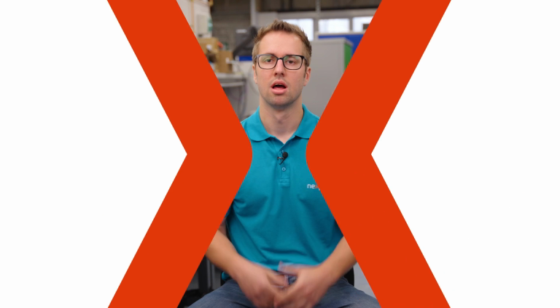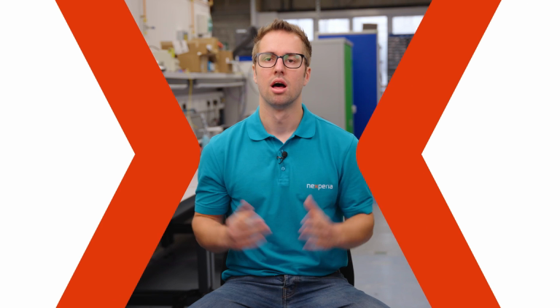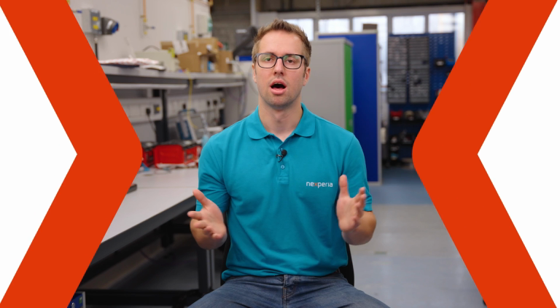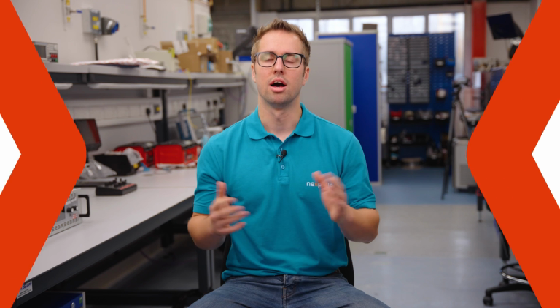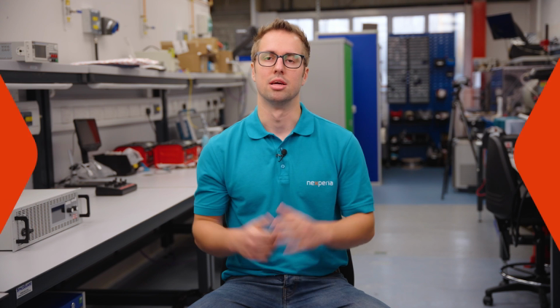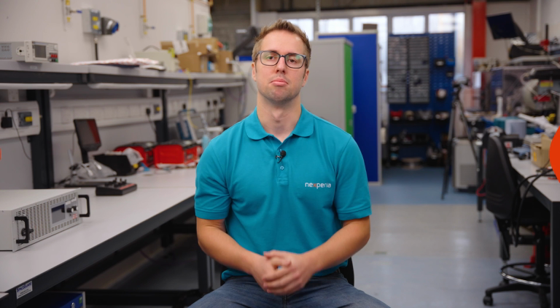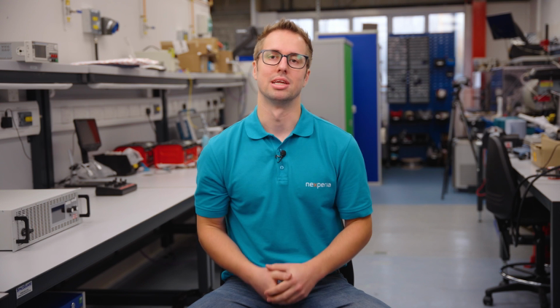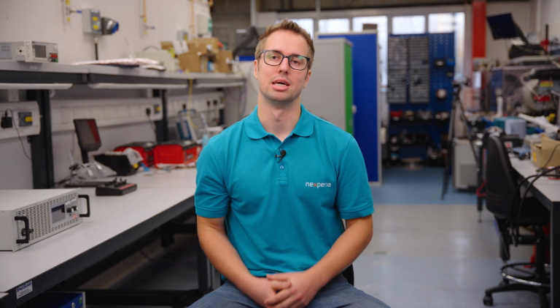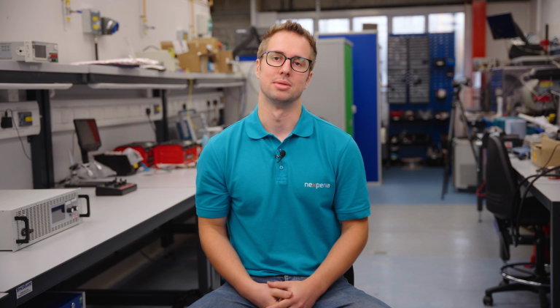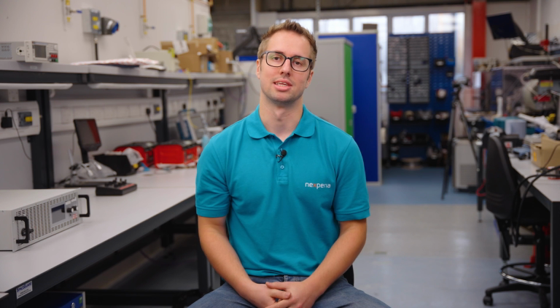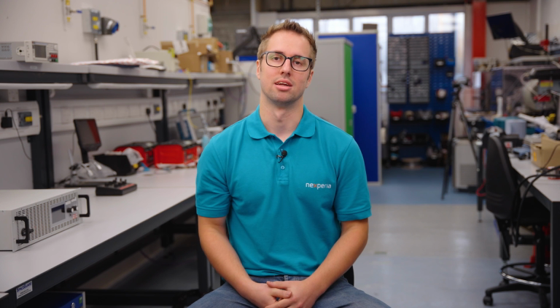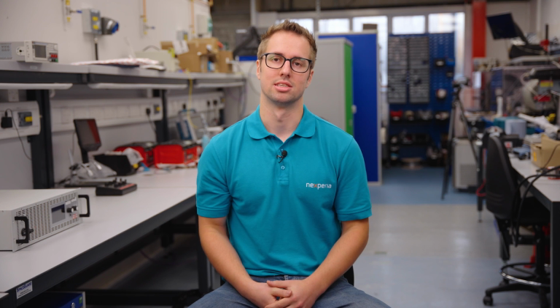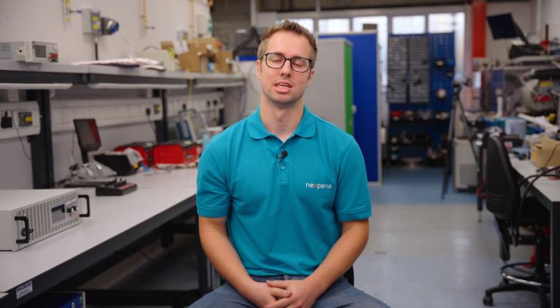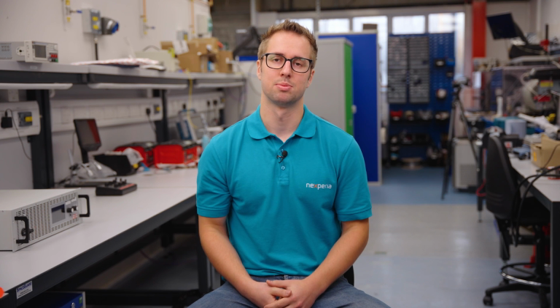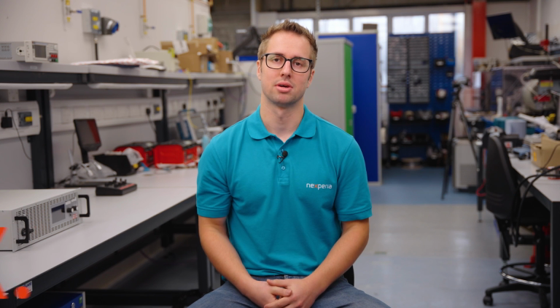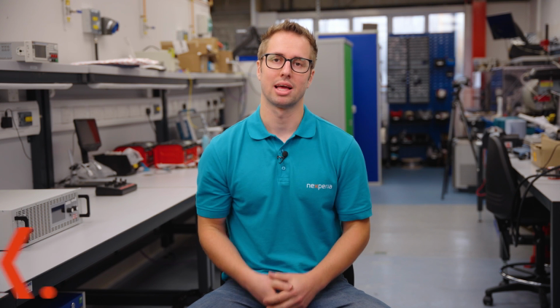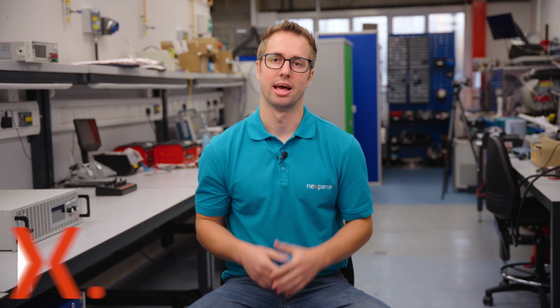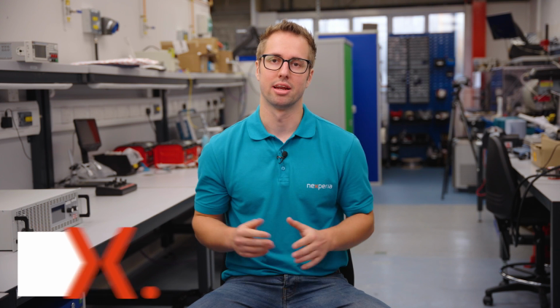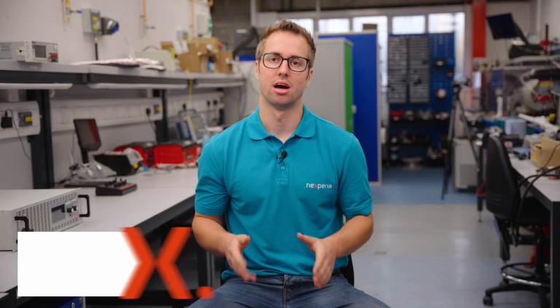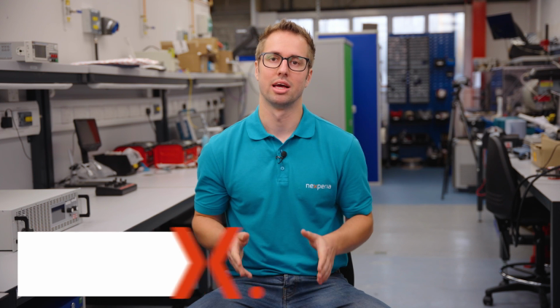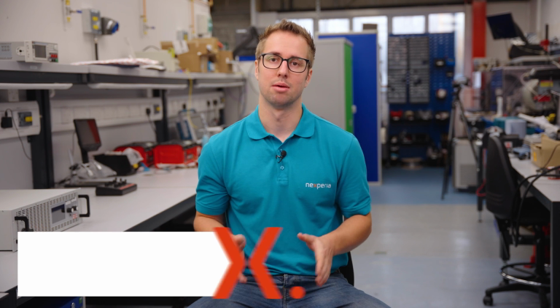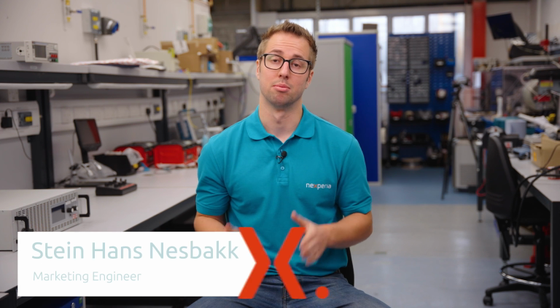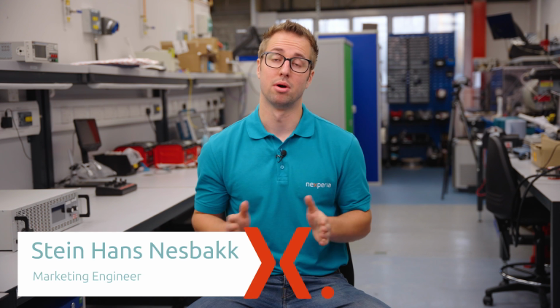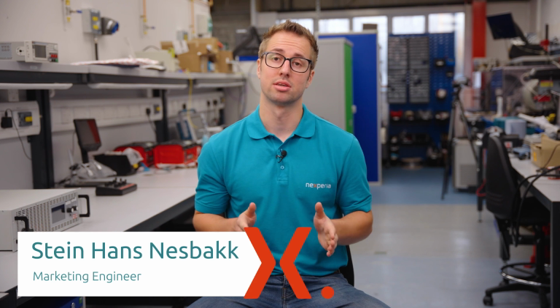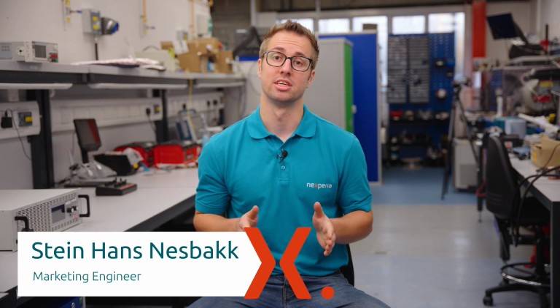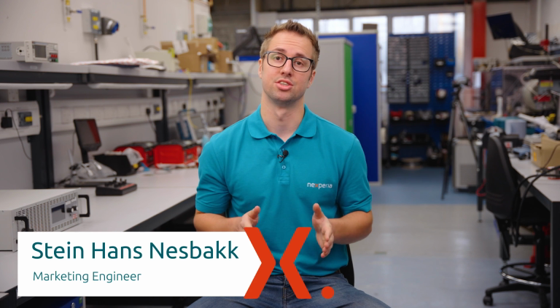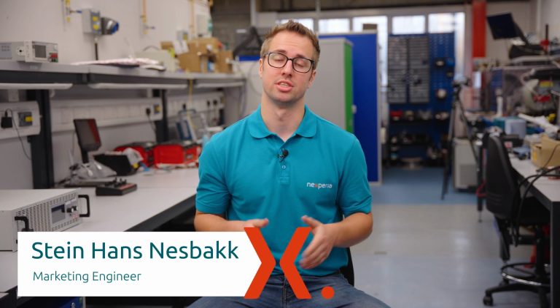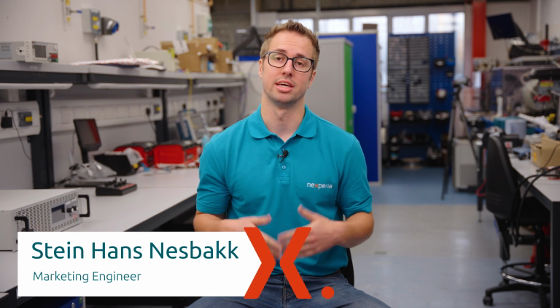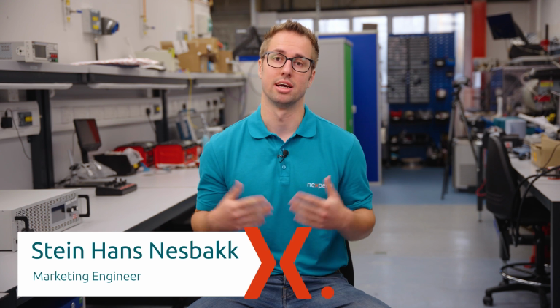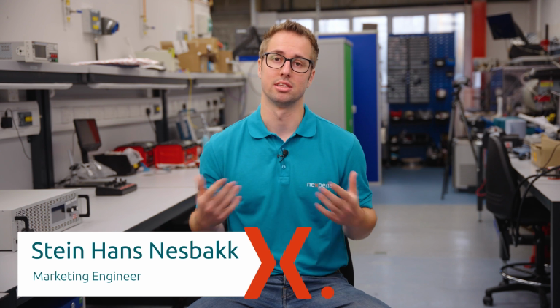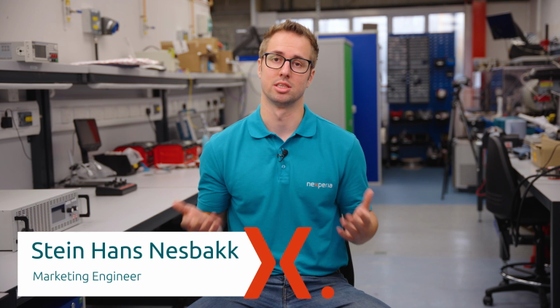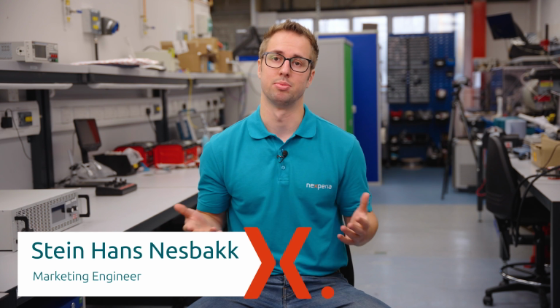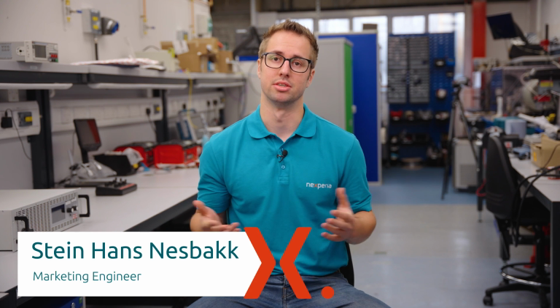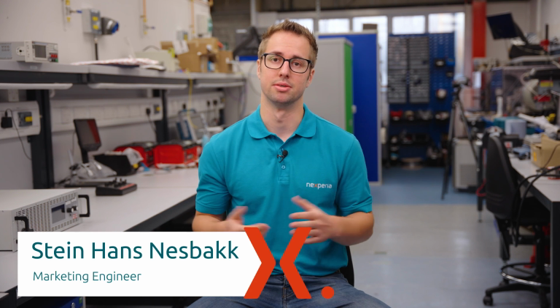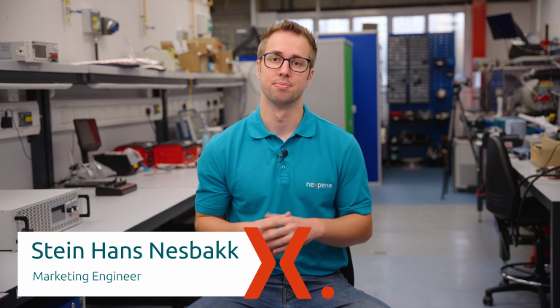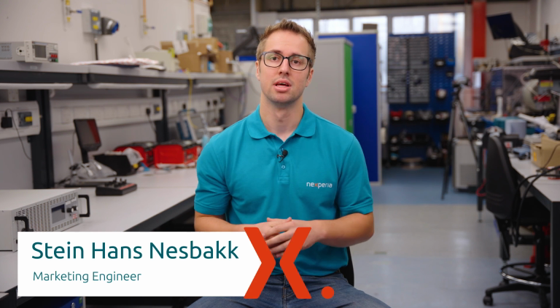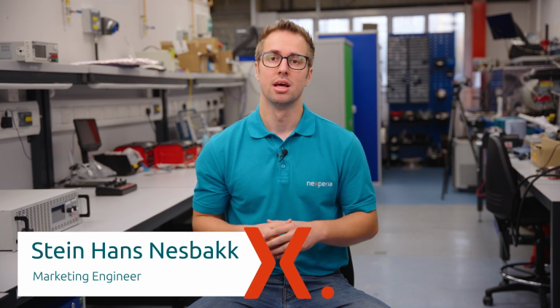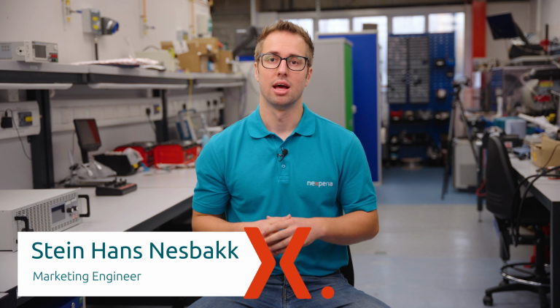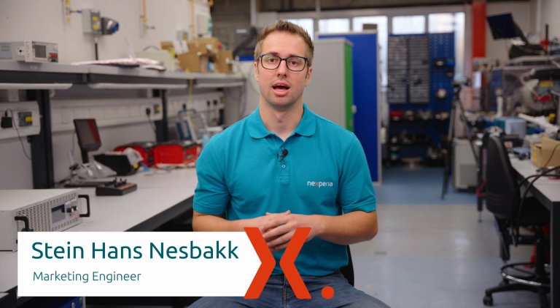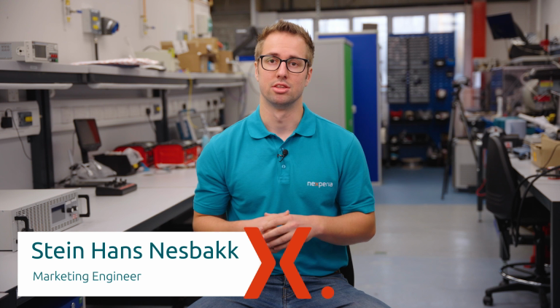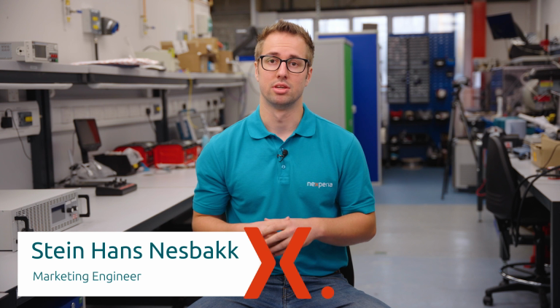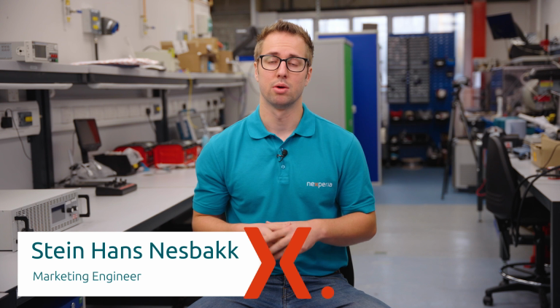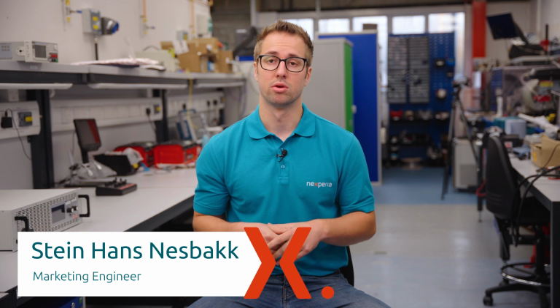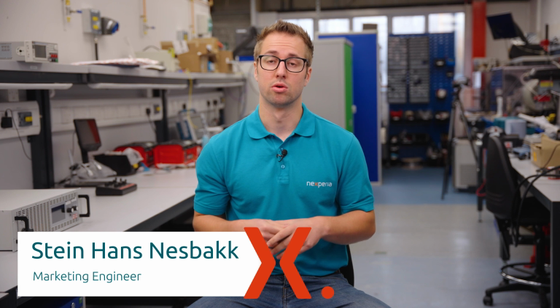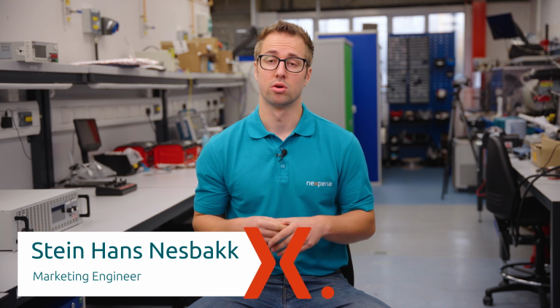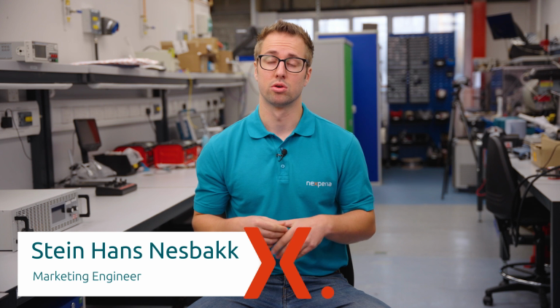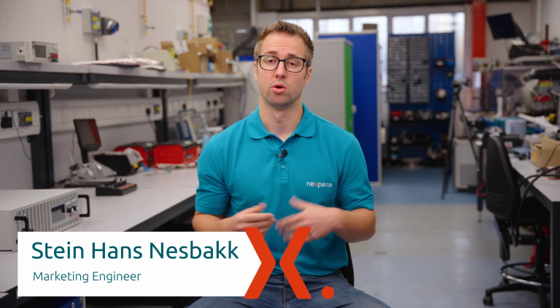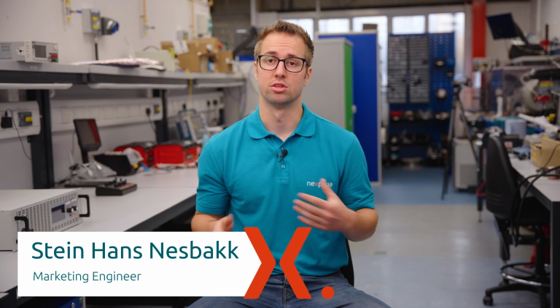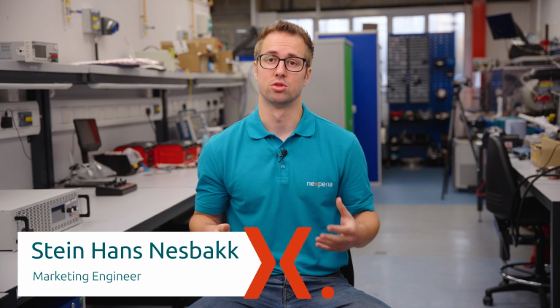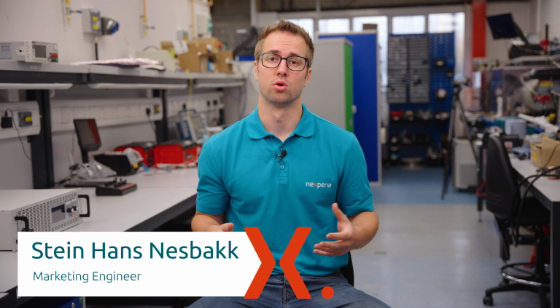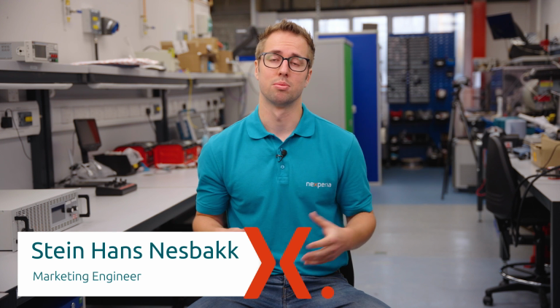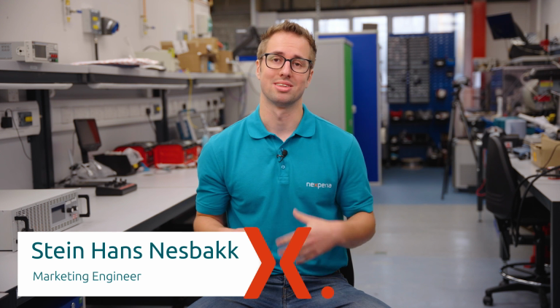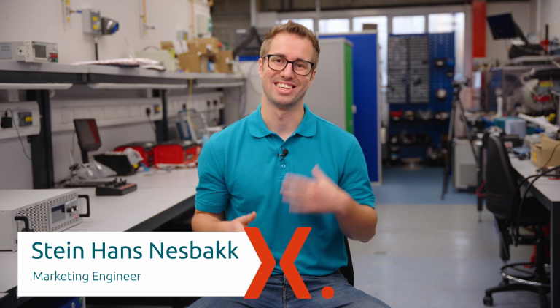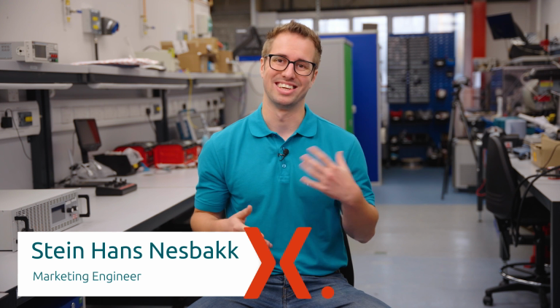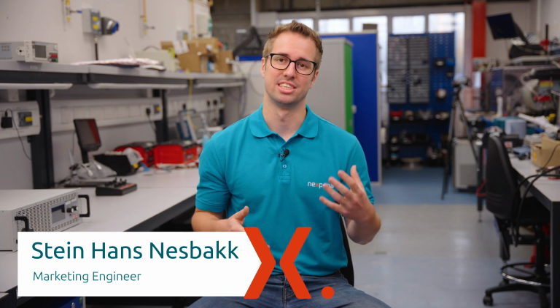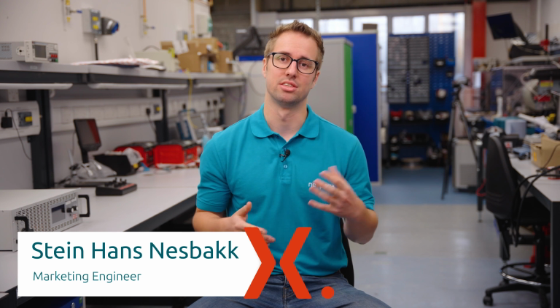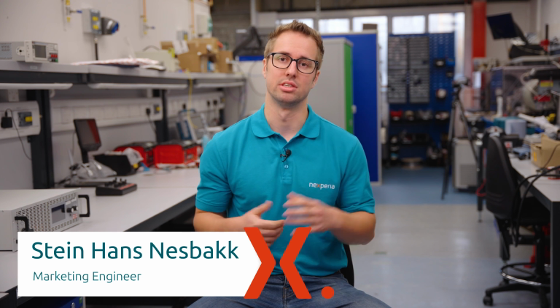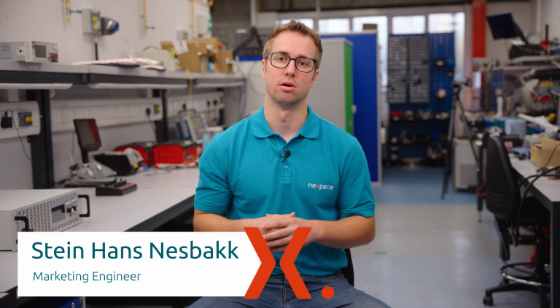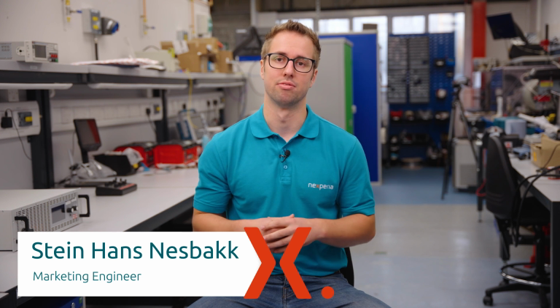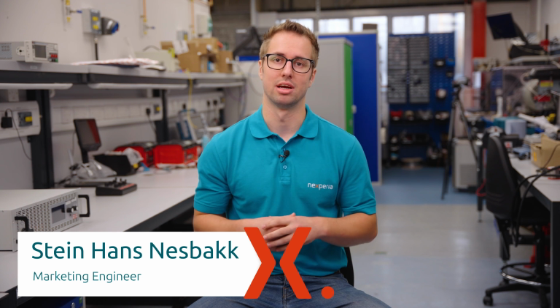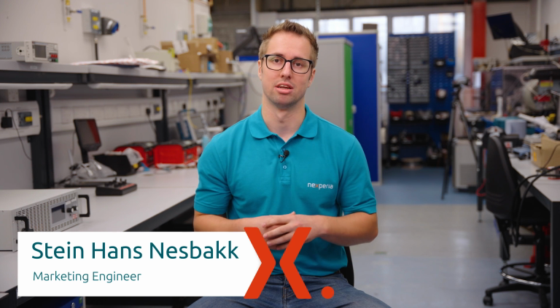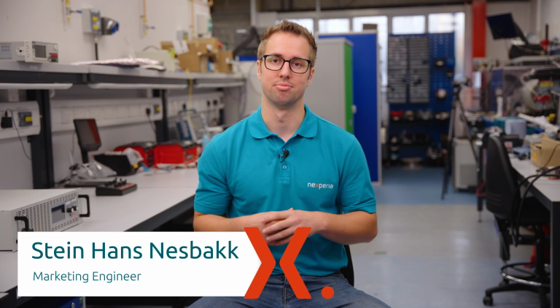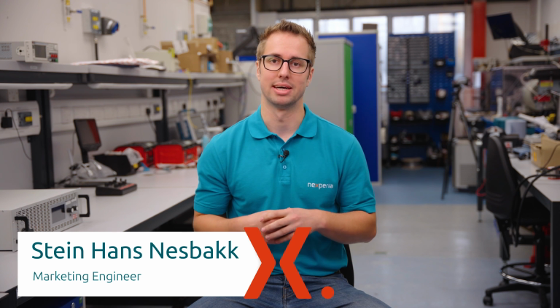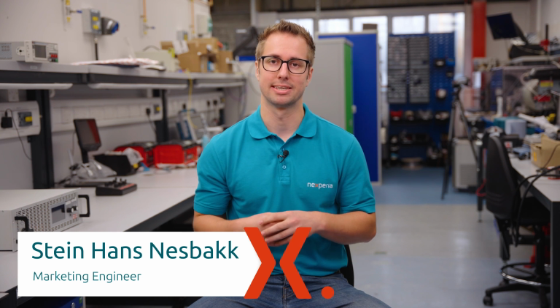Hi, my name is Steinhans Nesbak and I am a marketing engineer here at Nexperia, and today we're going to talk about the history of Elipak.